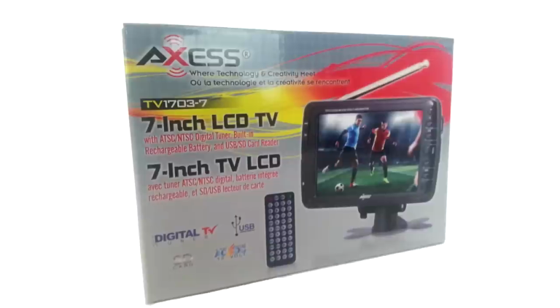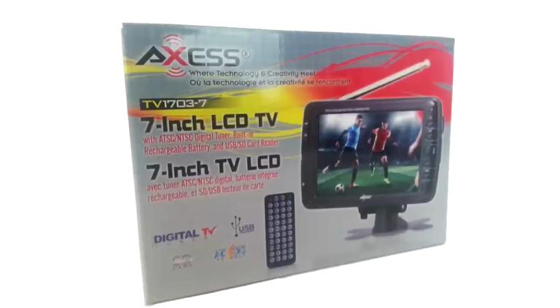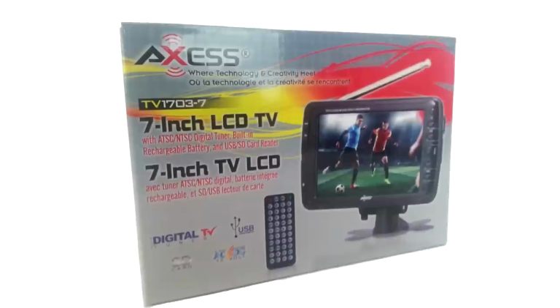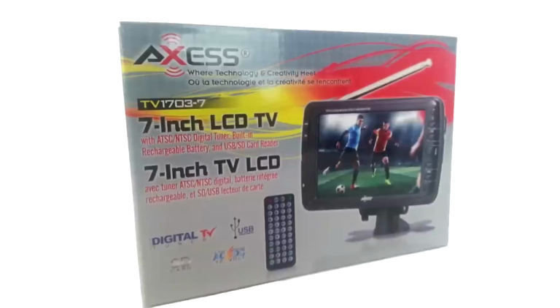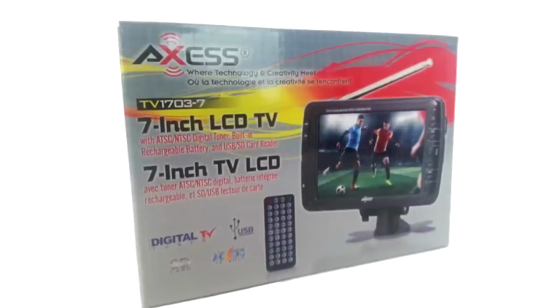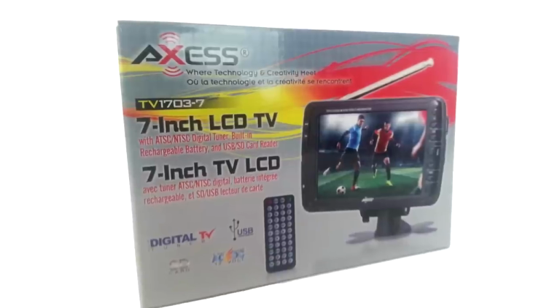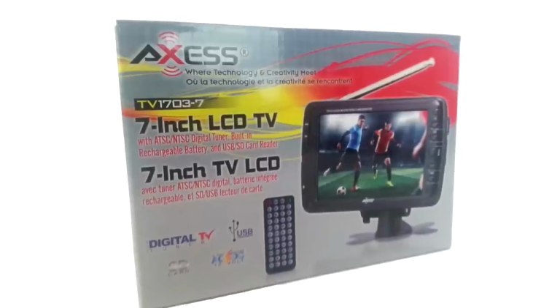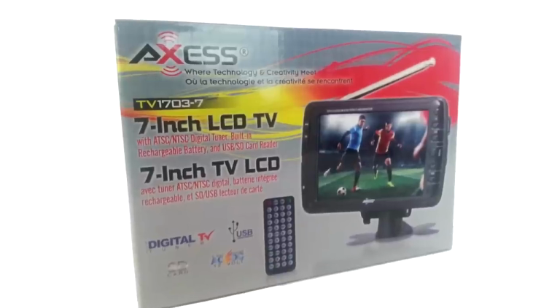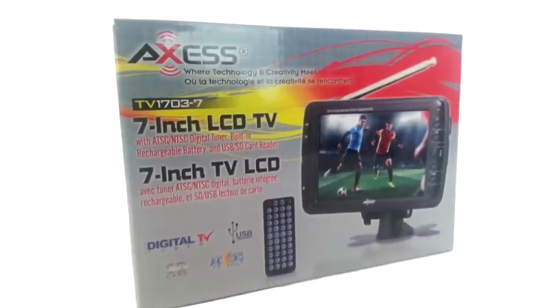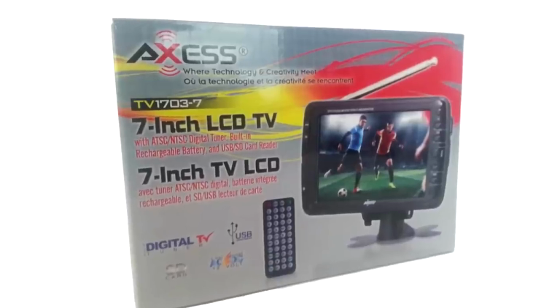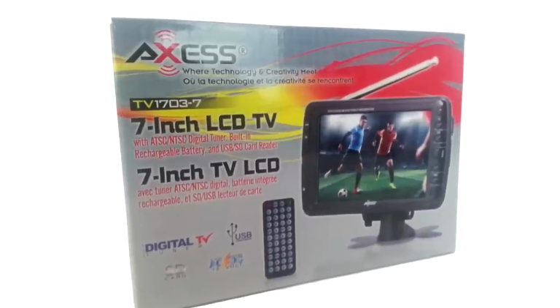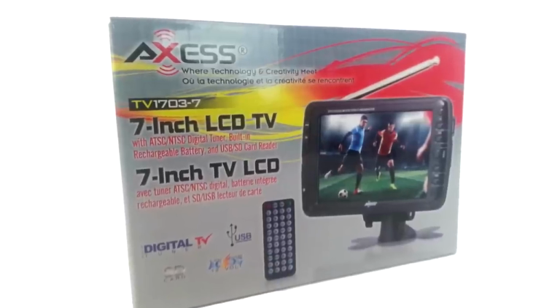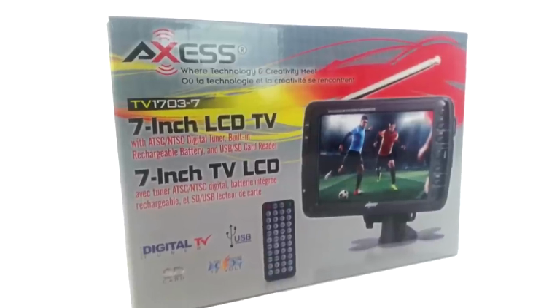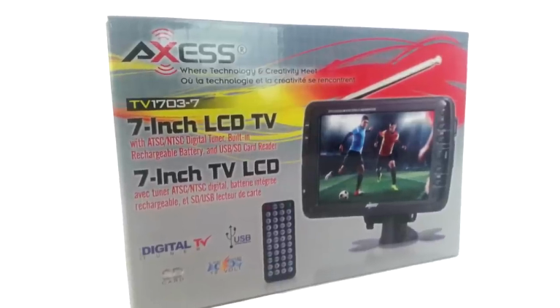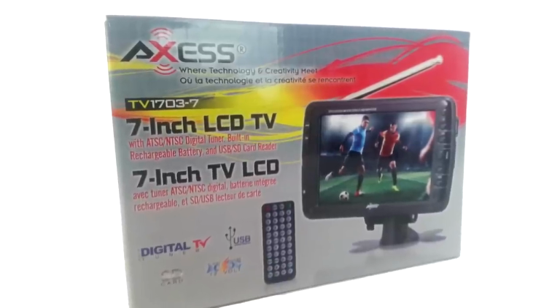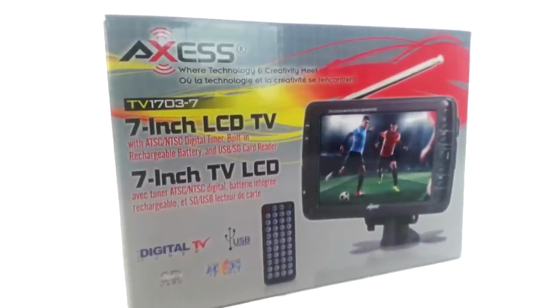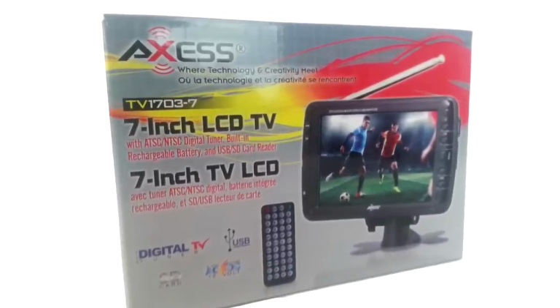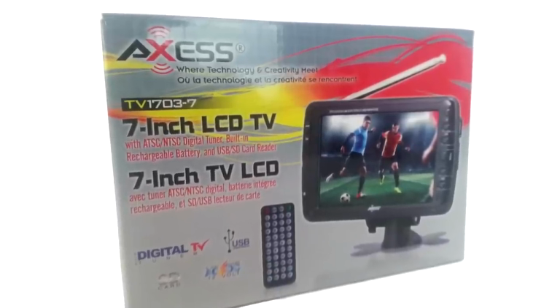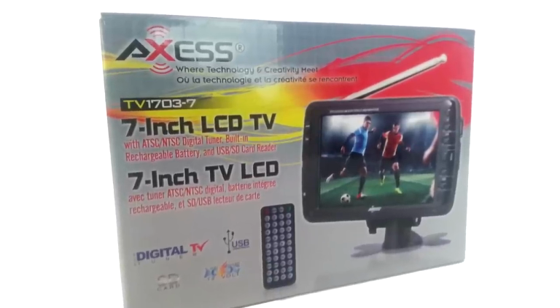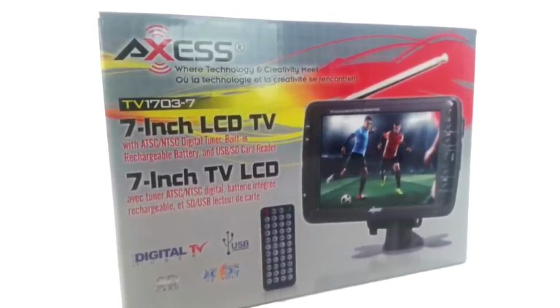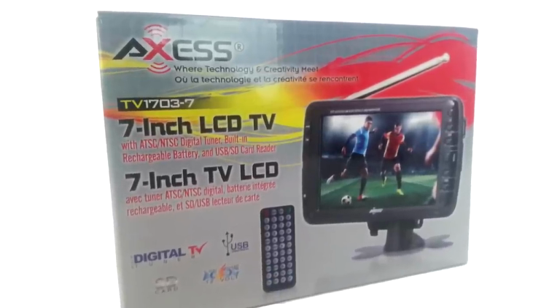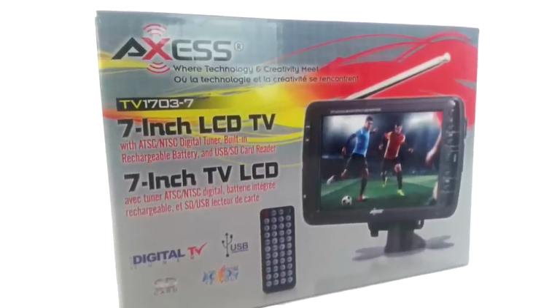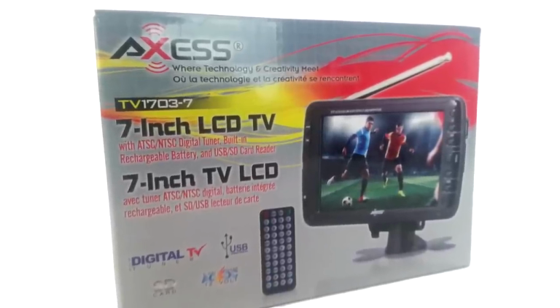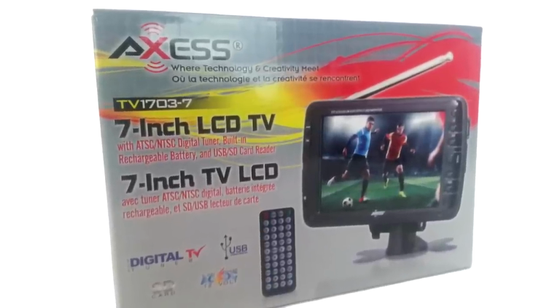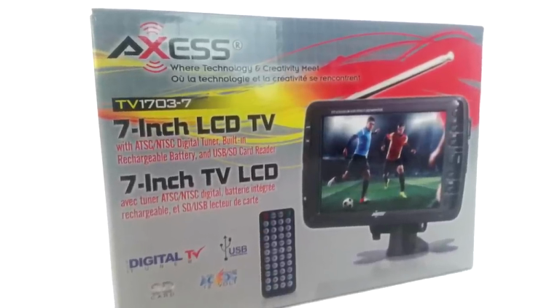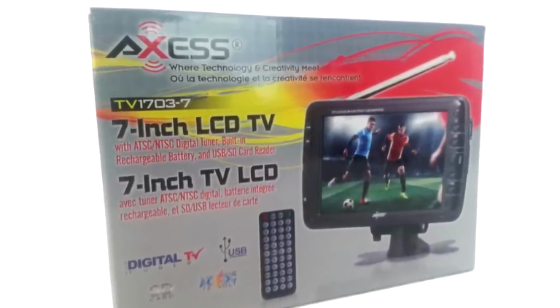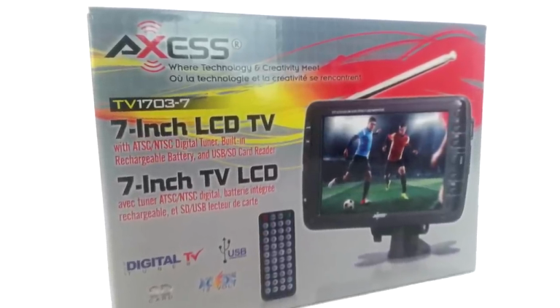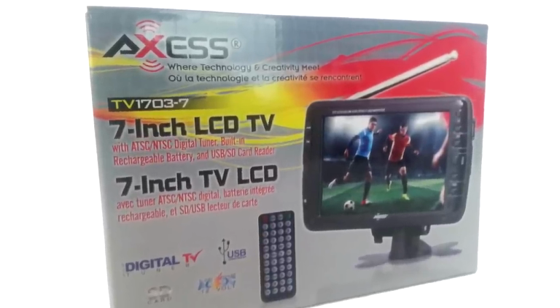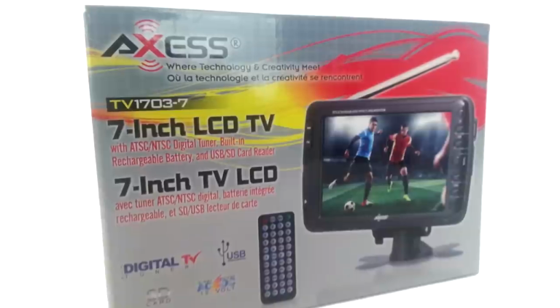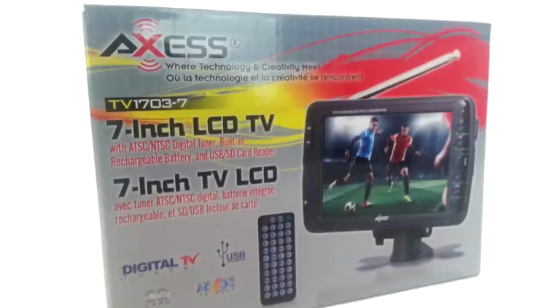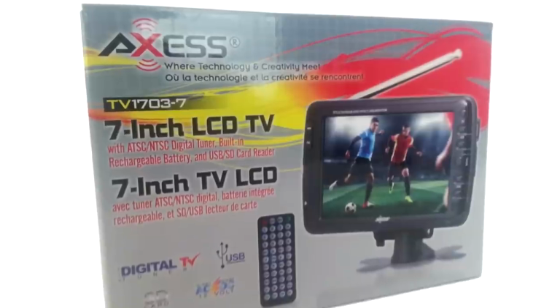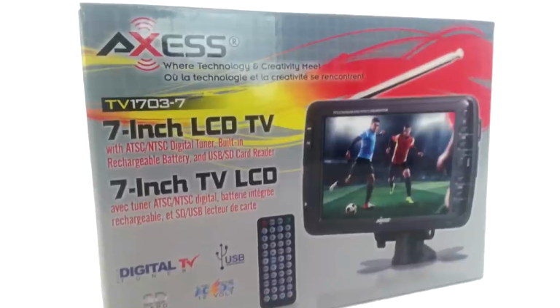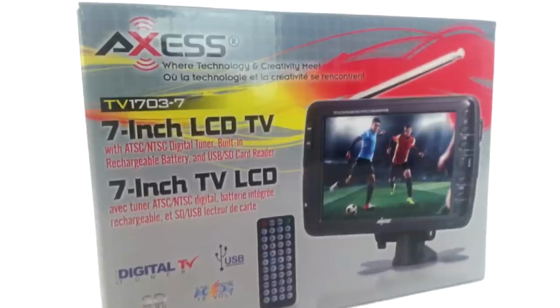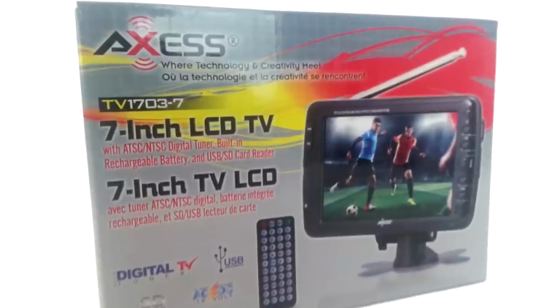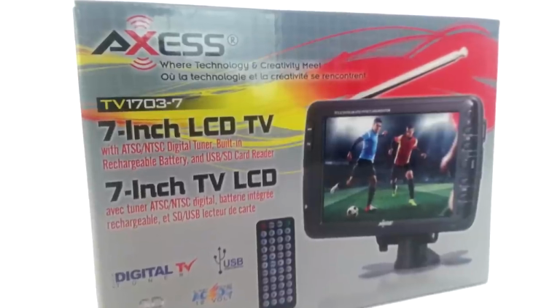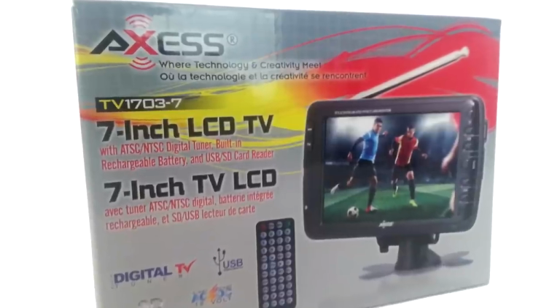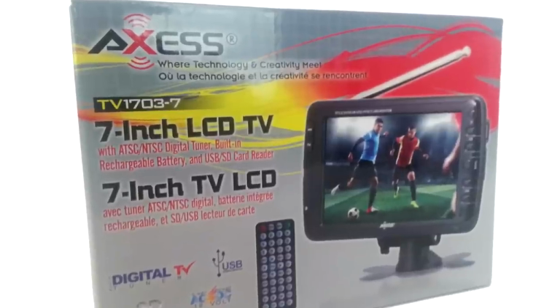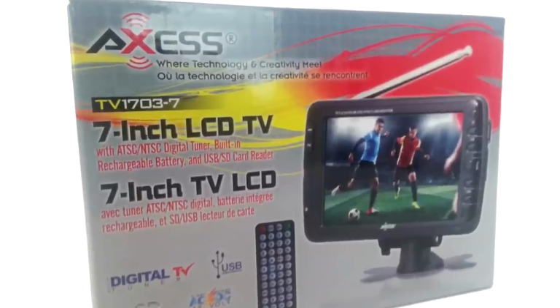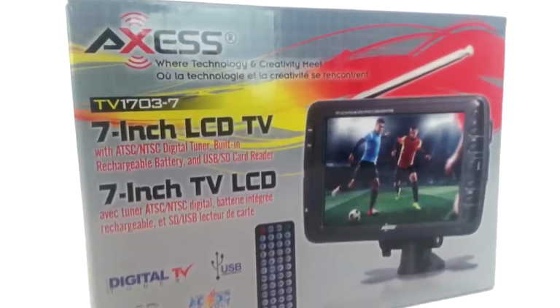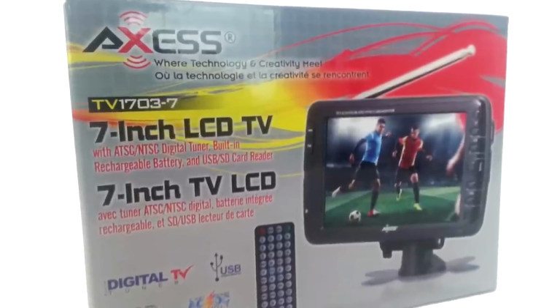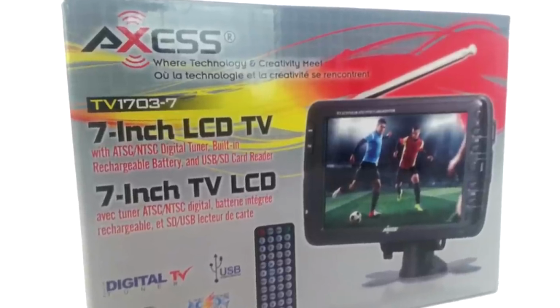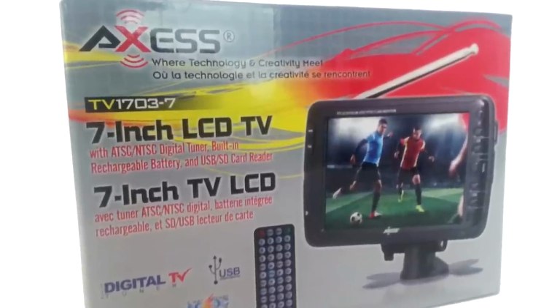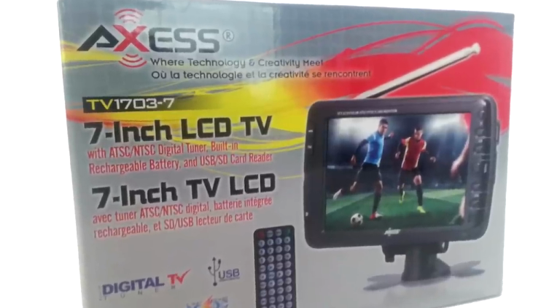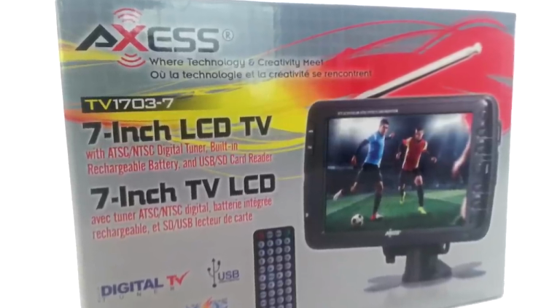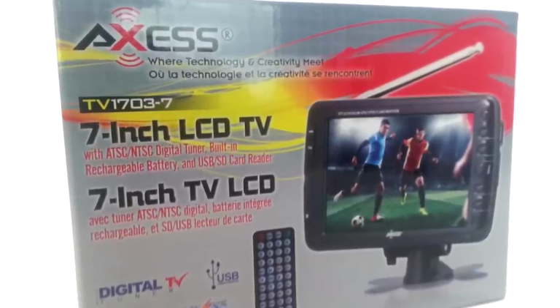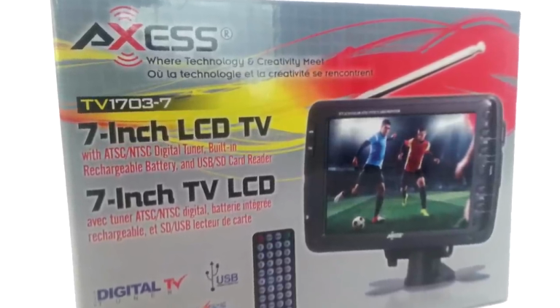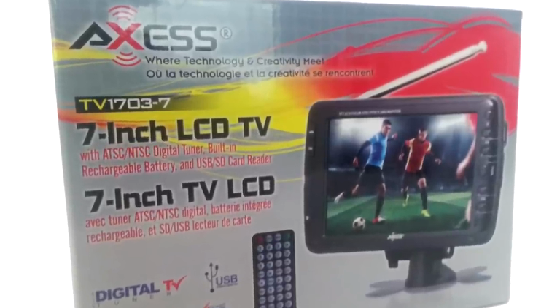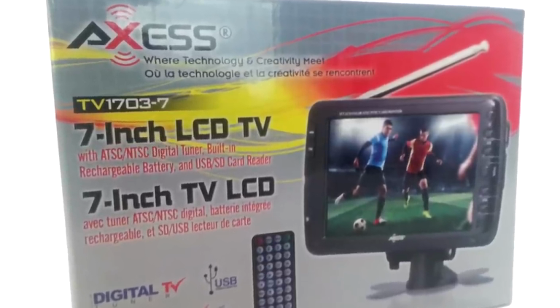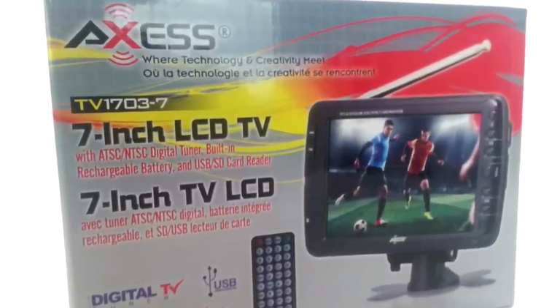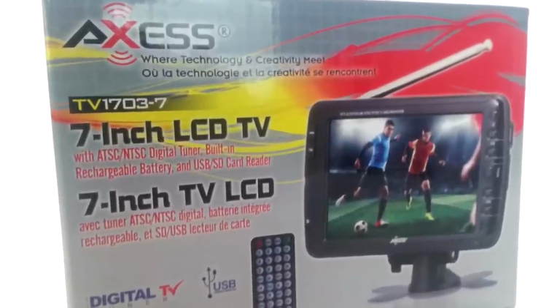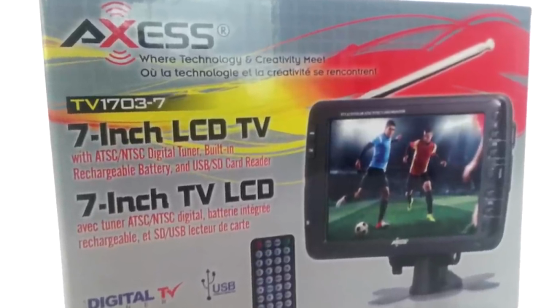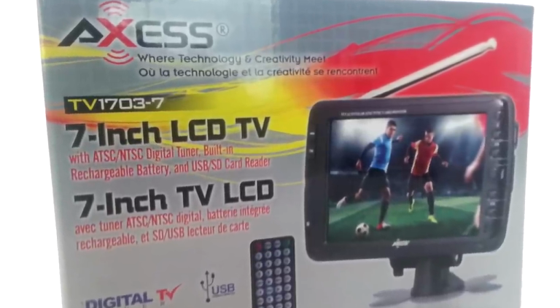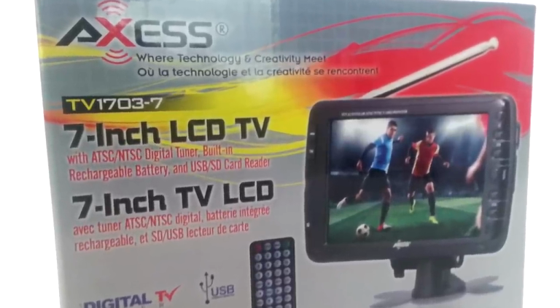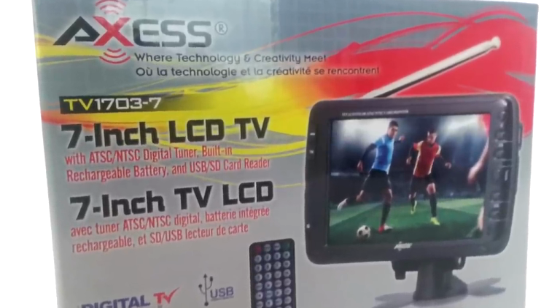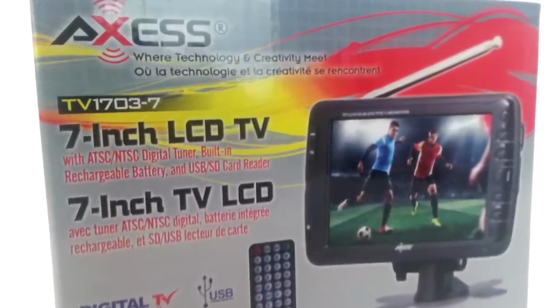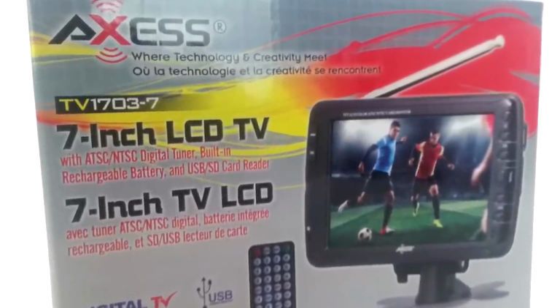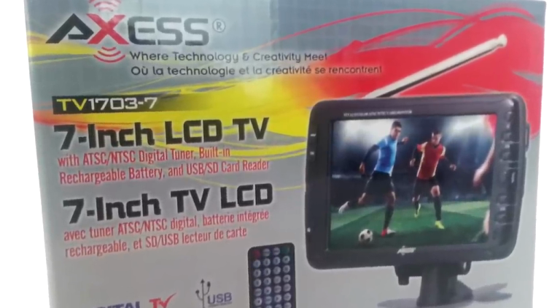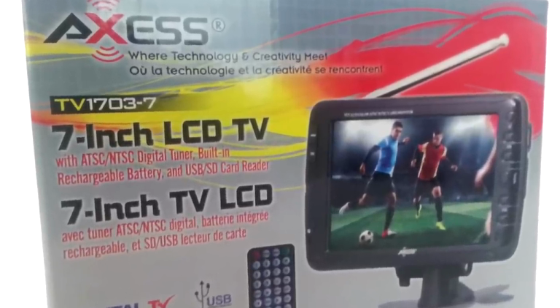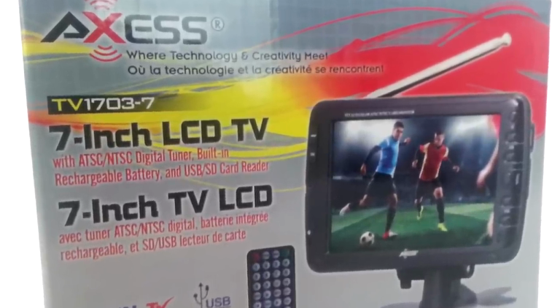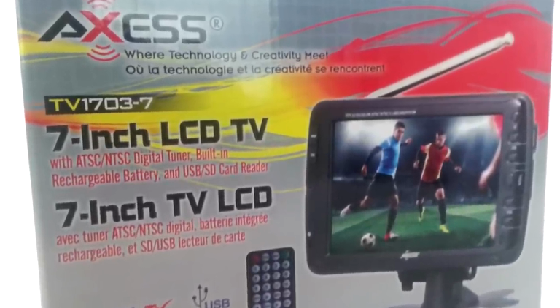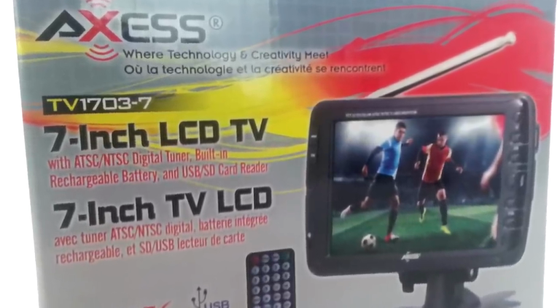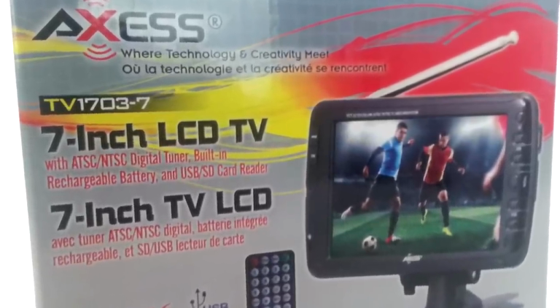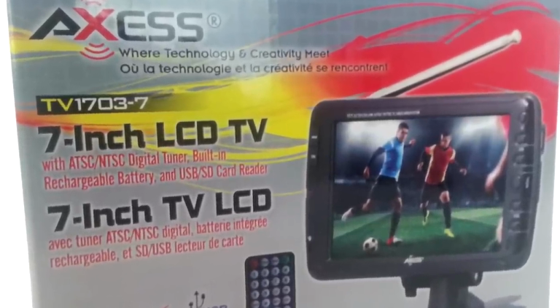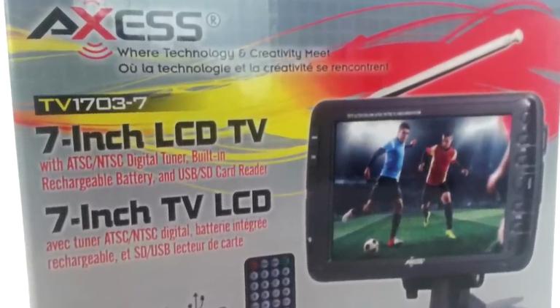The TV 1703-7 7-inch LCD TV by Axis provides the convenience of affordable television all in one small device.